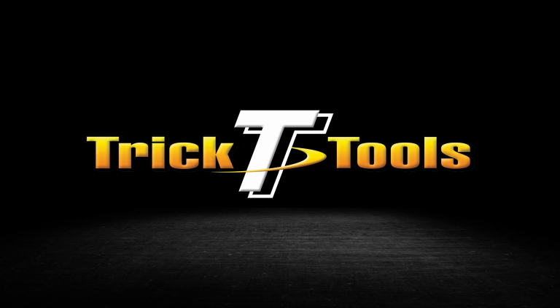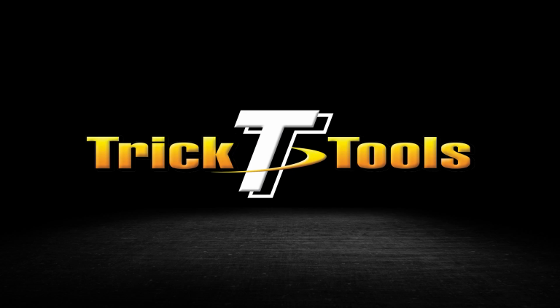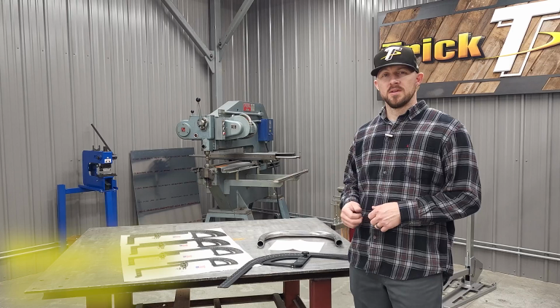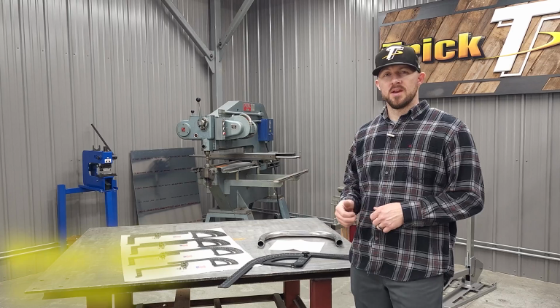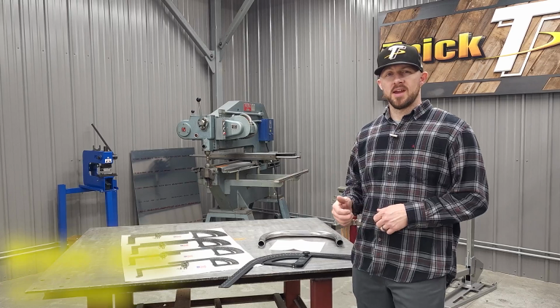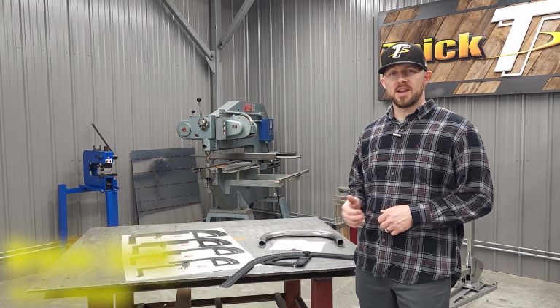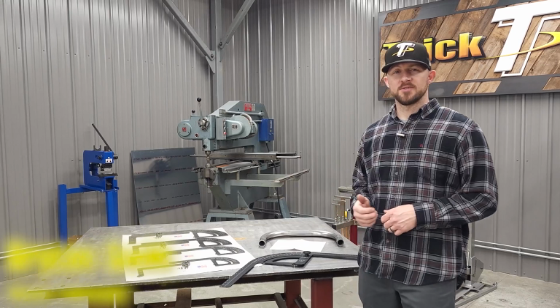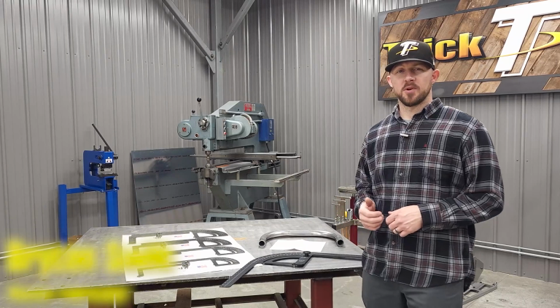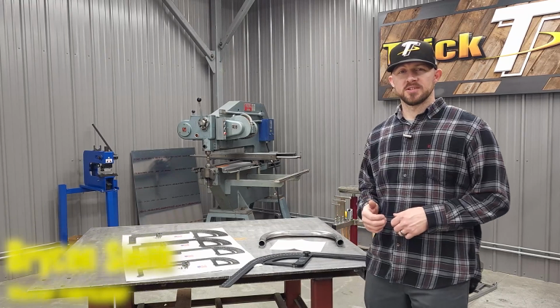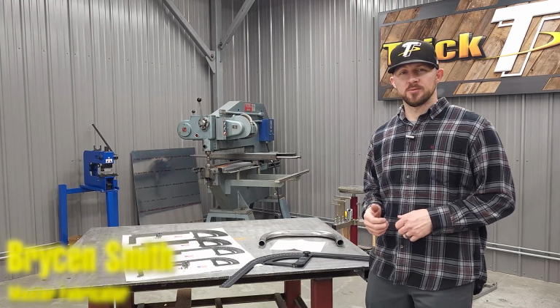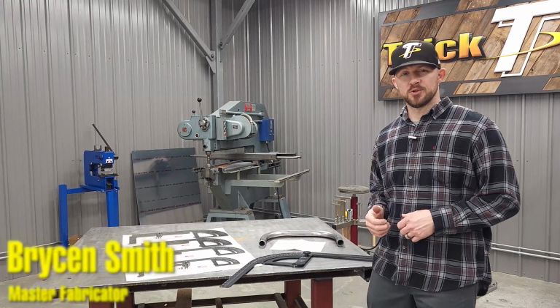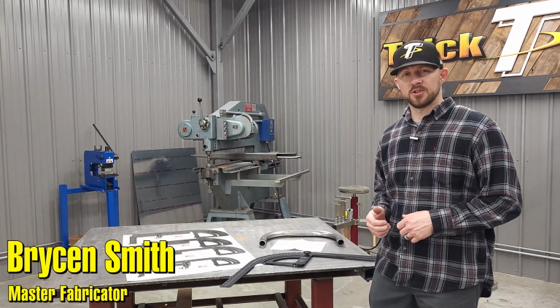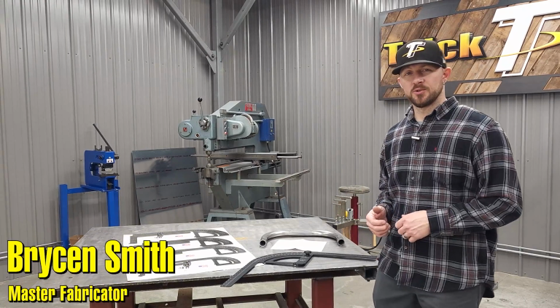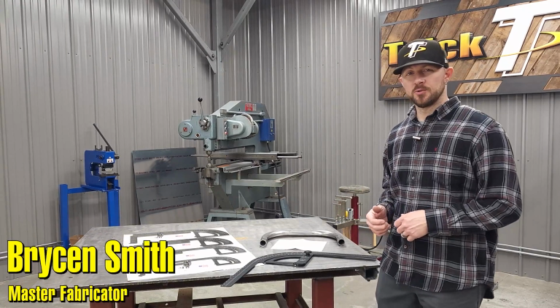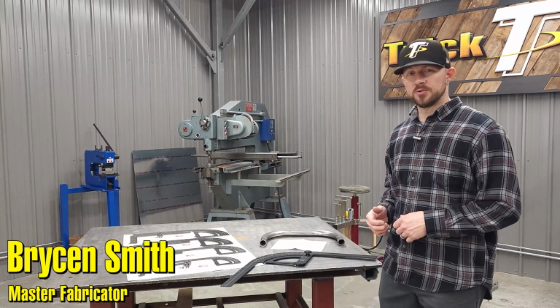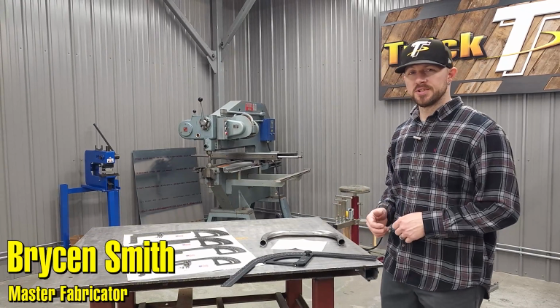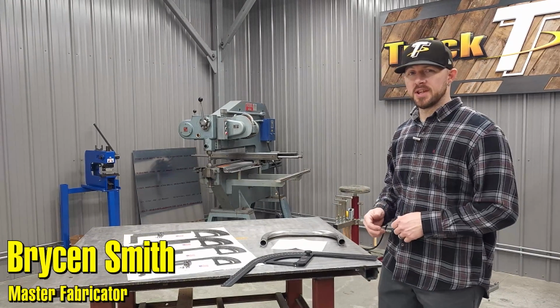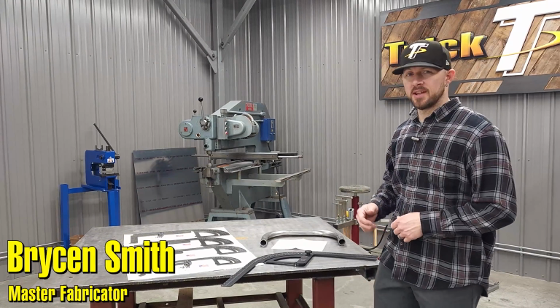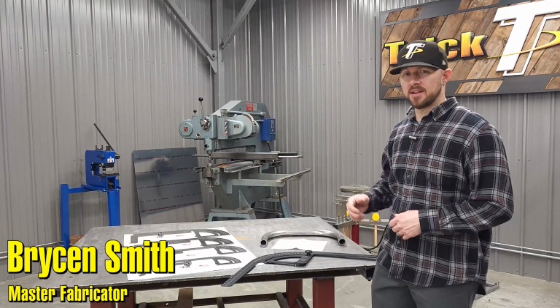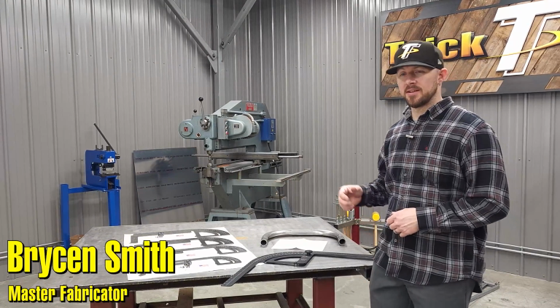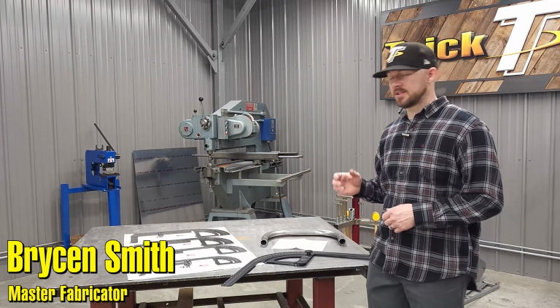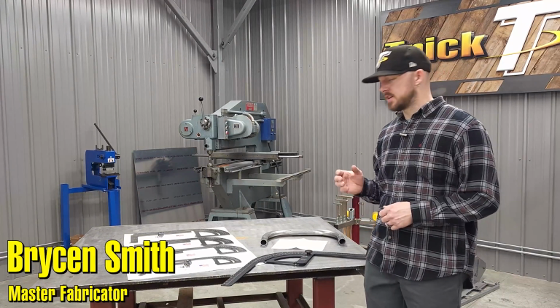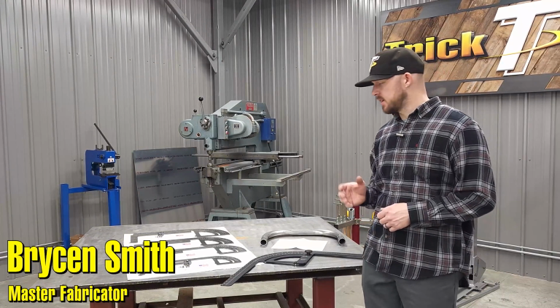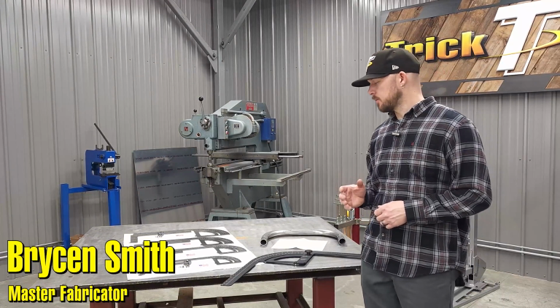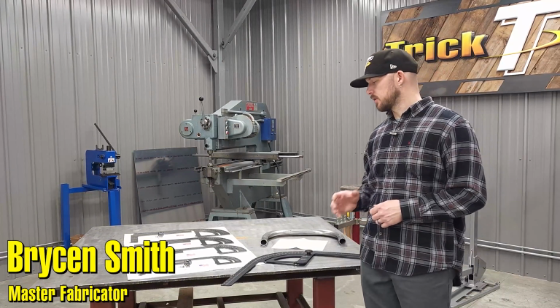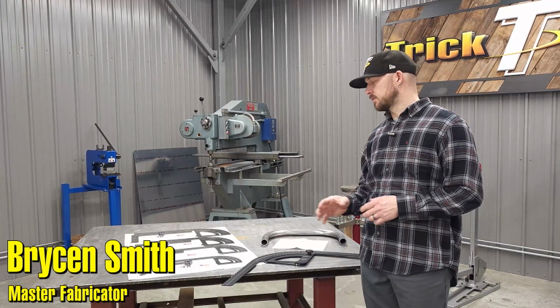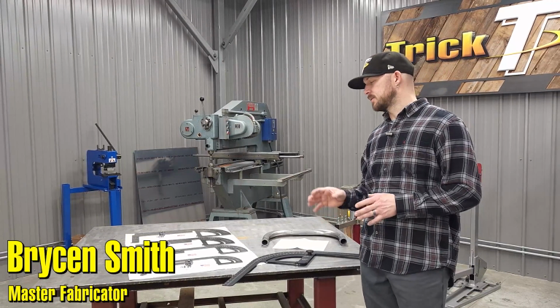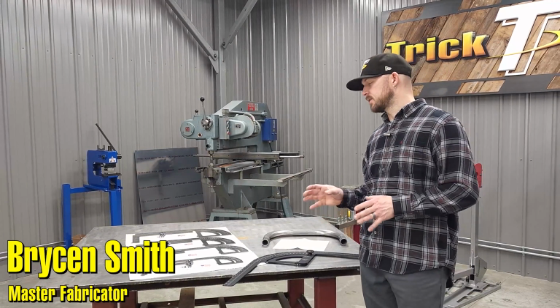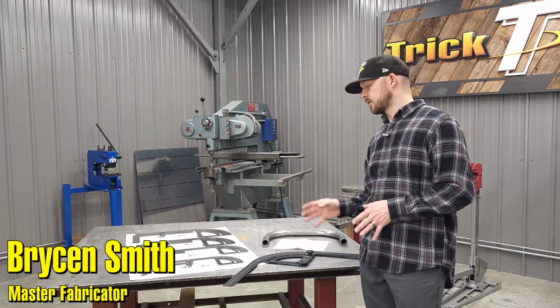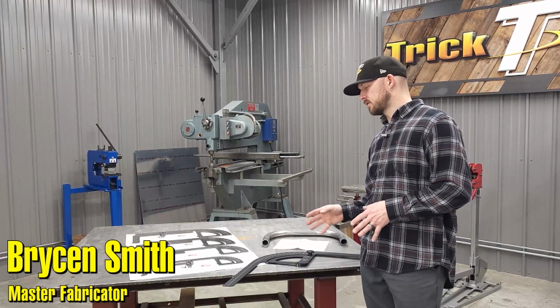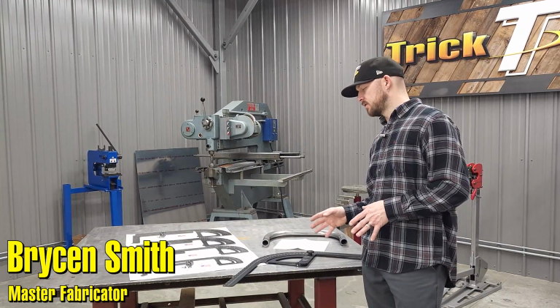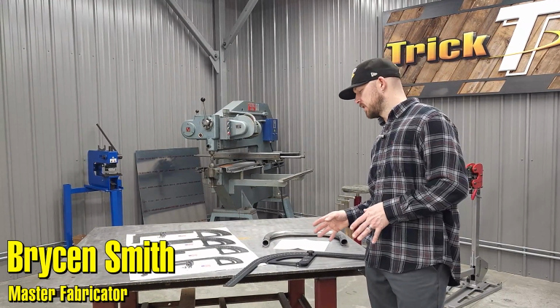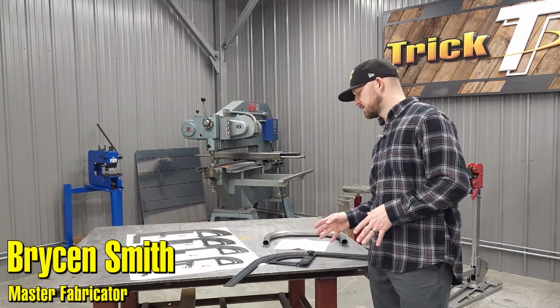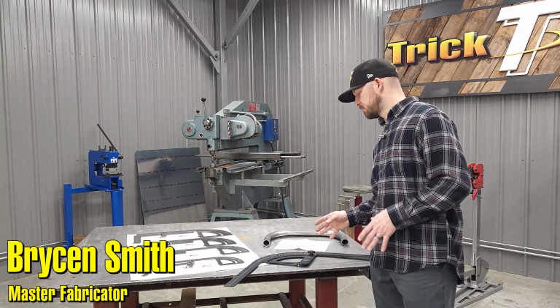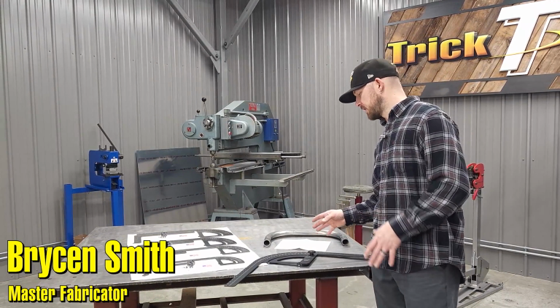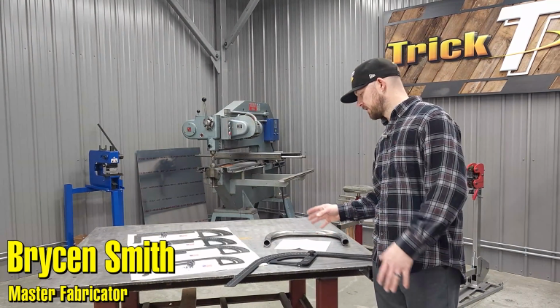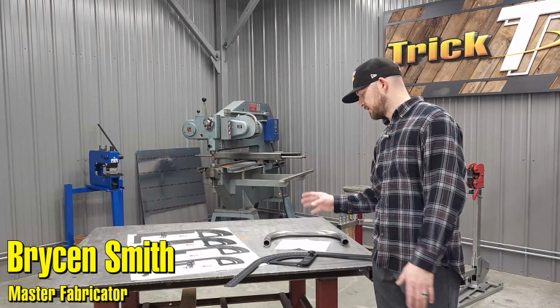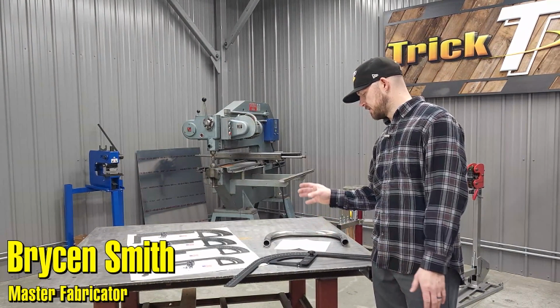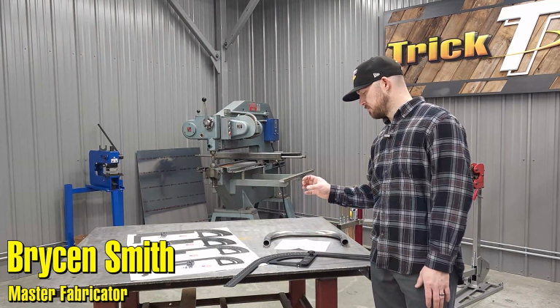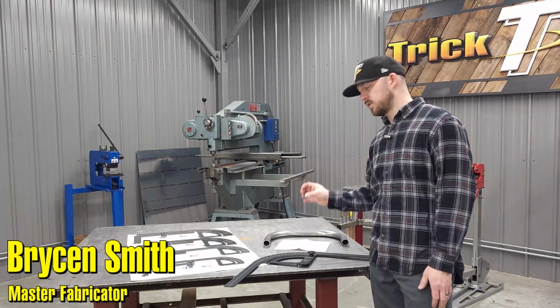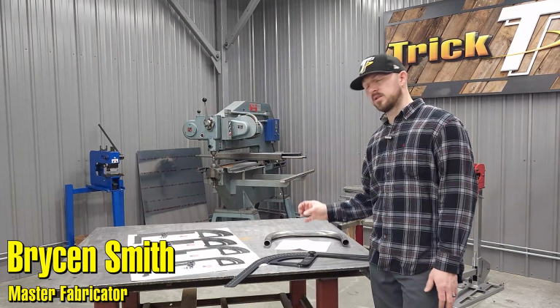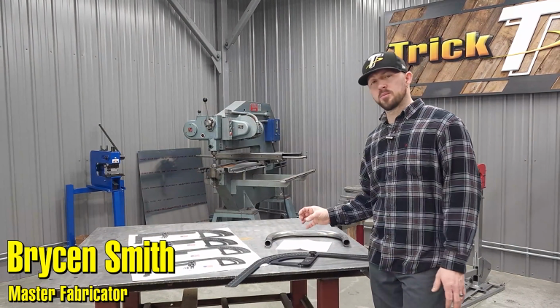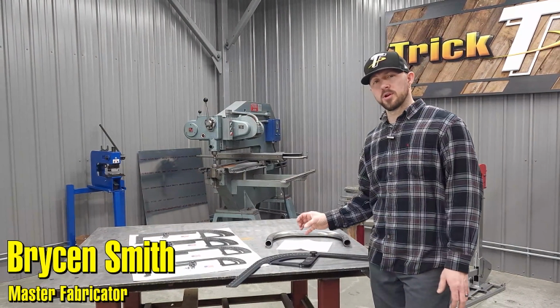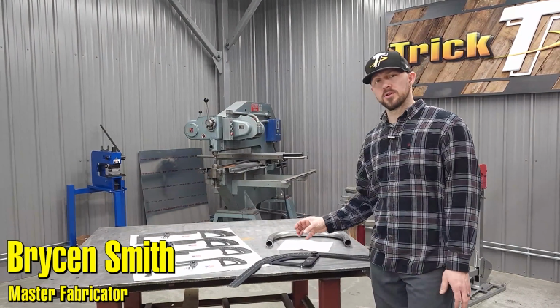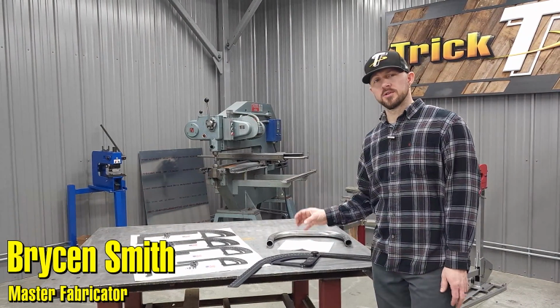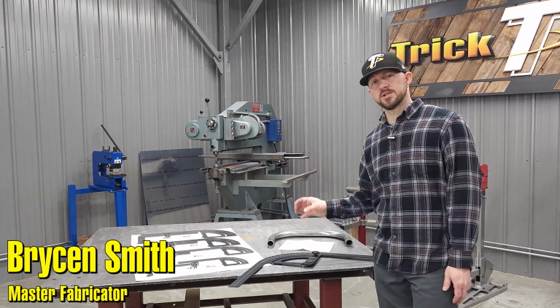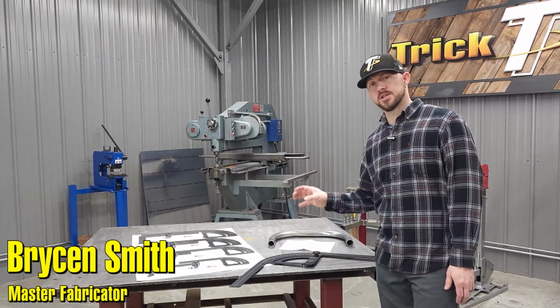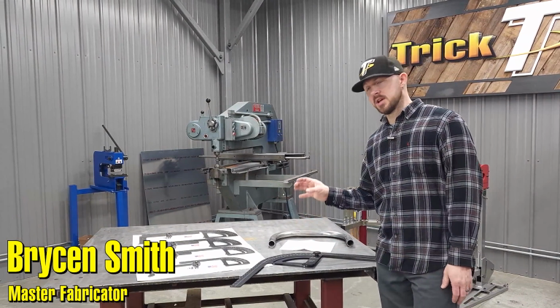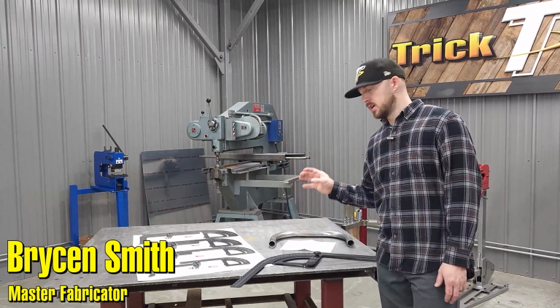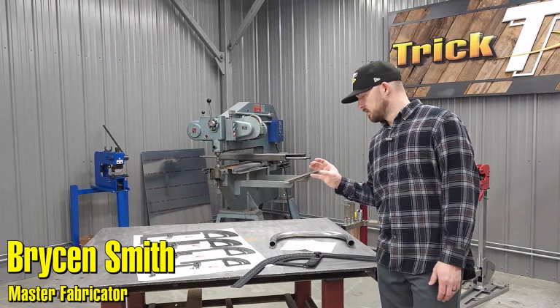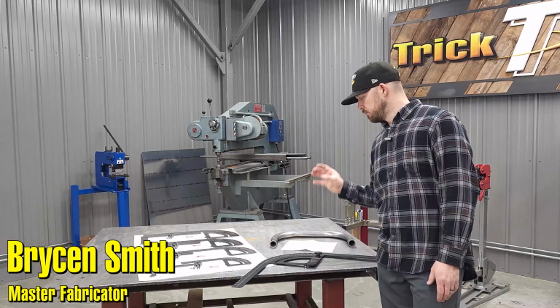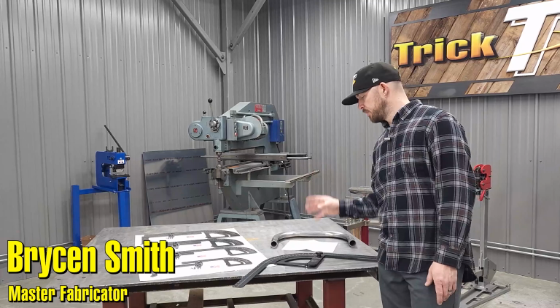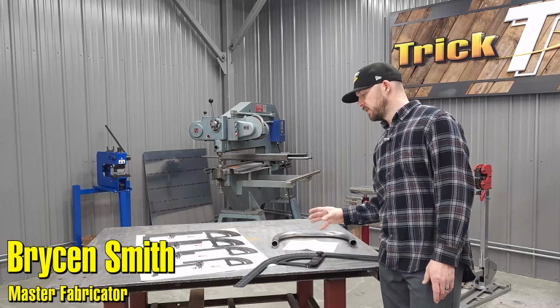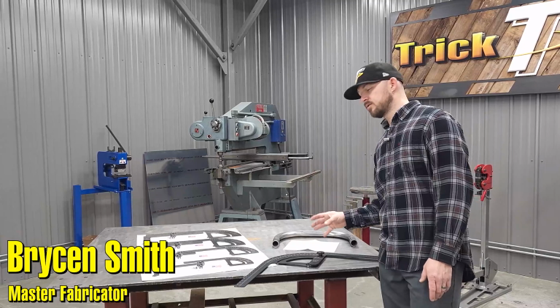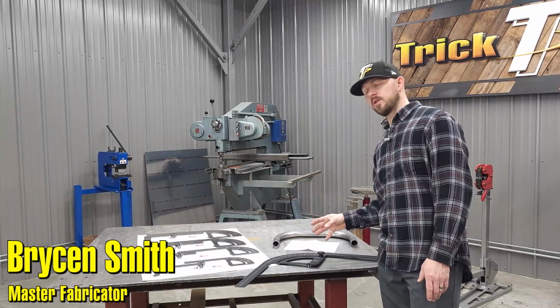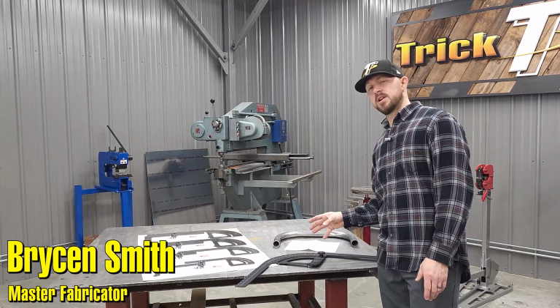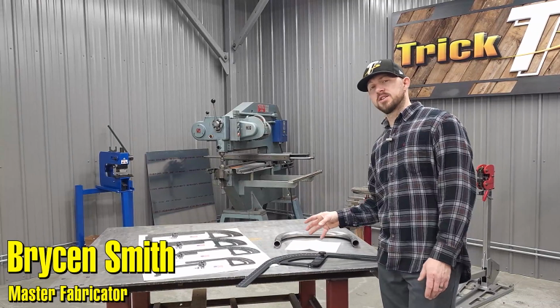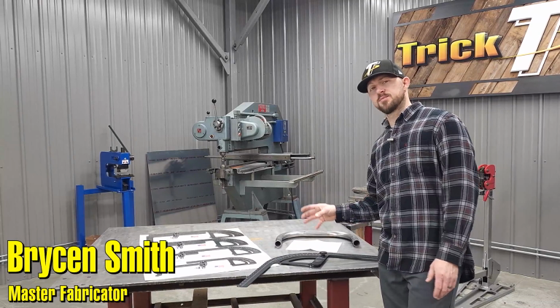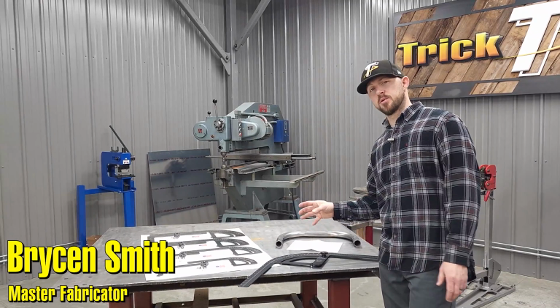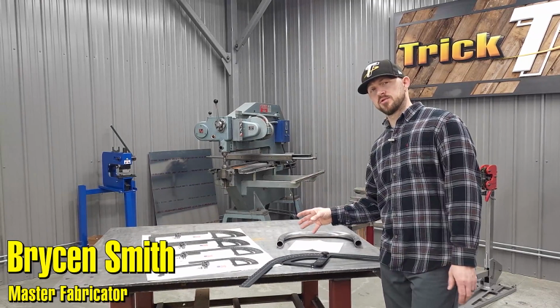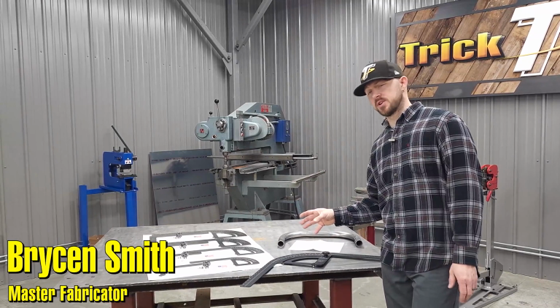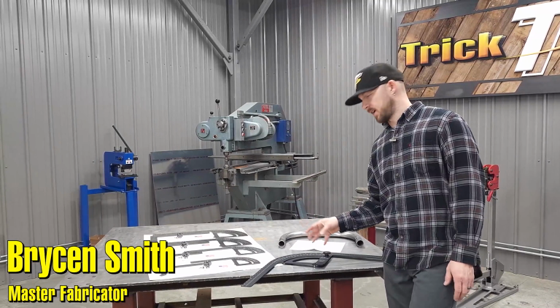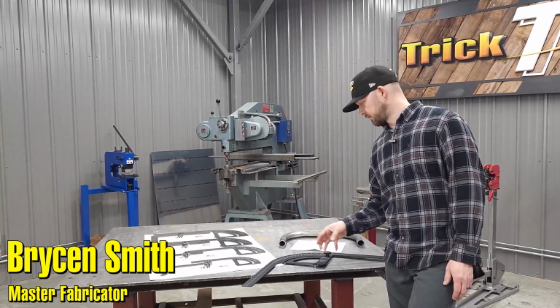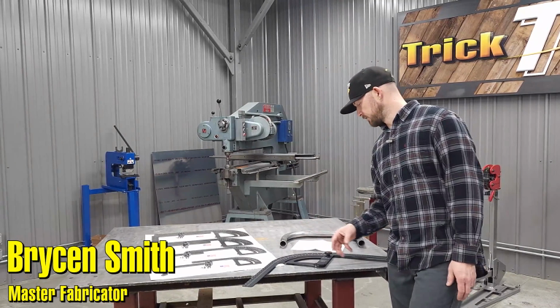Hey guys, Bryson with Trick Tools. Today we're going to be talking about the Mittler Brothers Bend Radius Protractors.